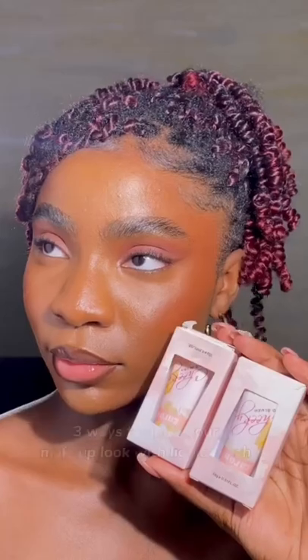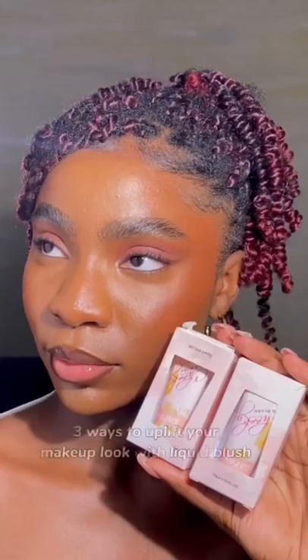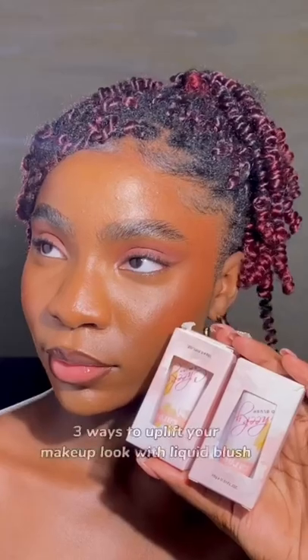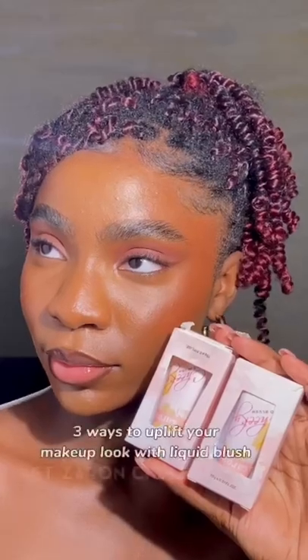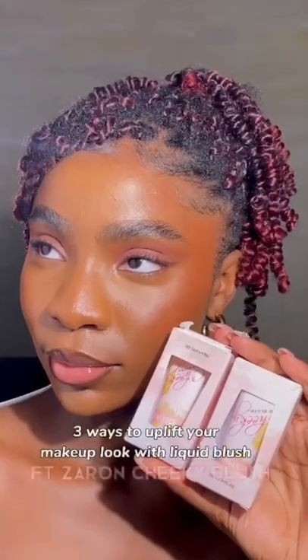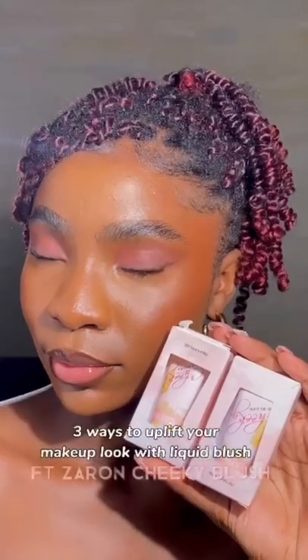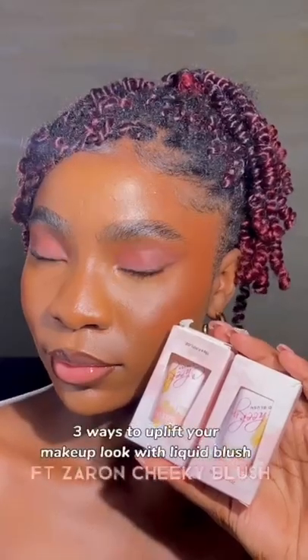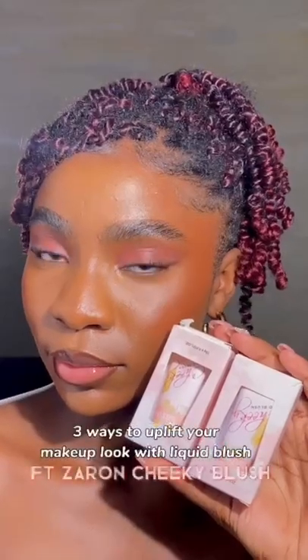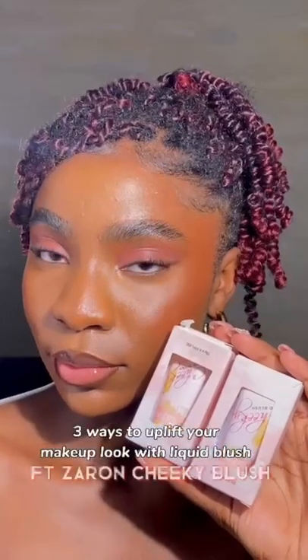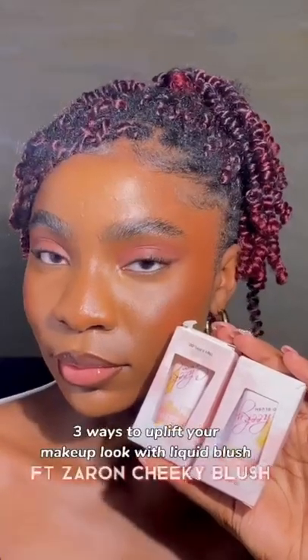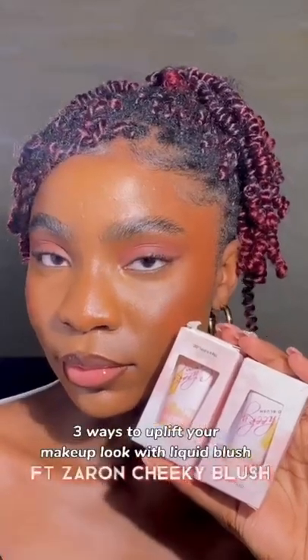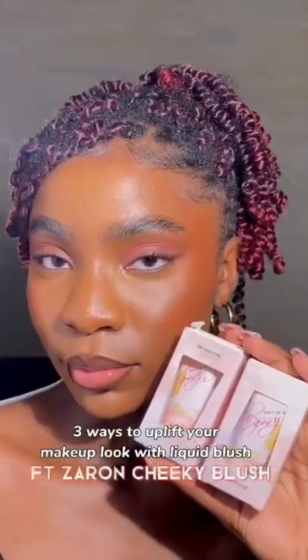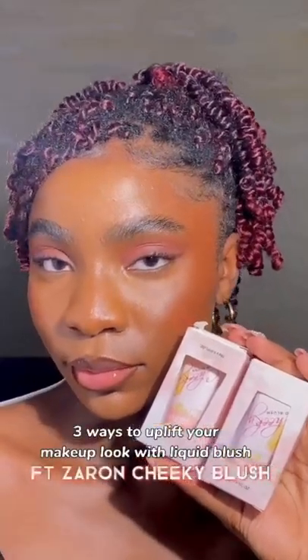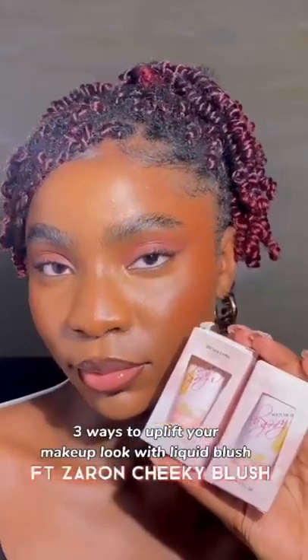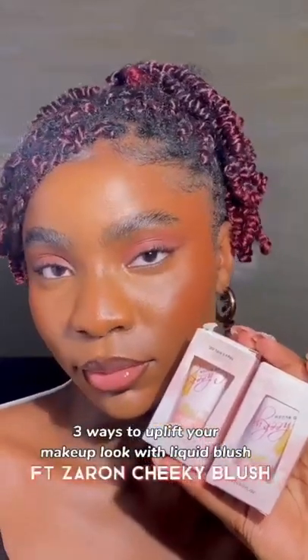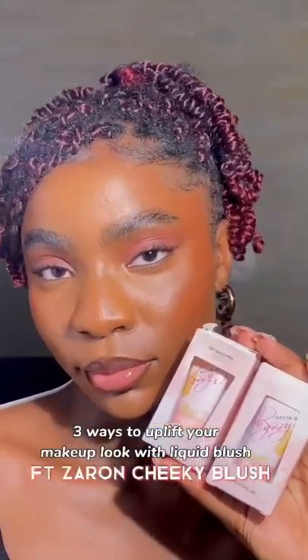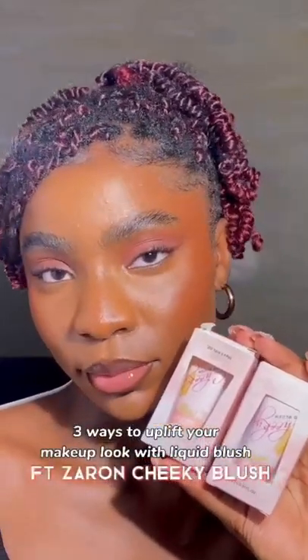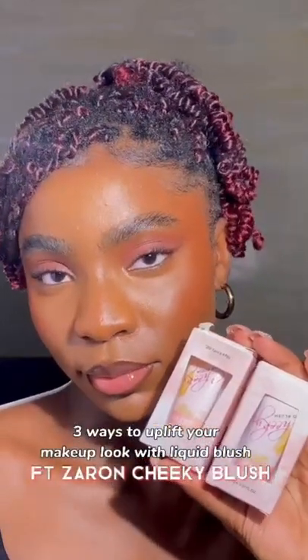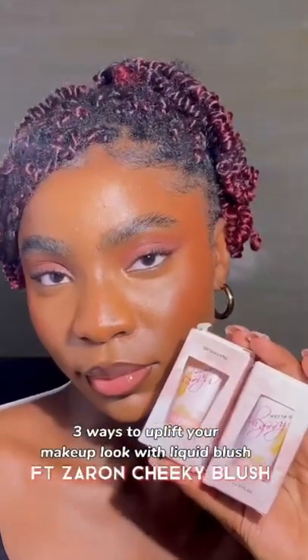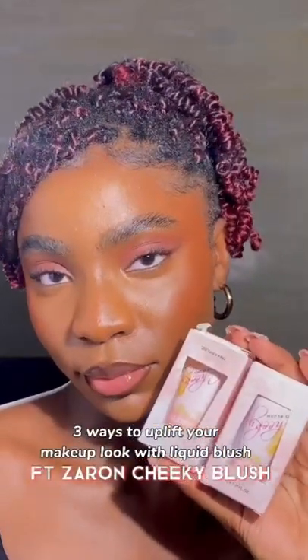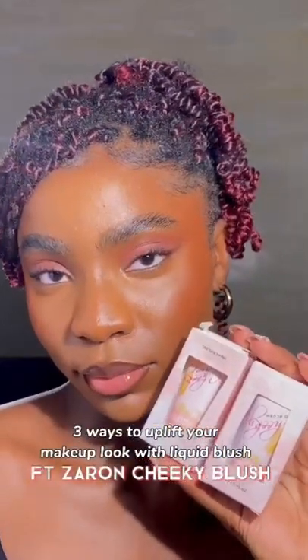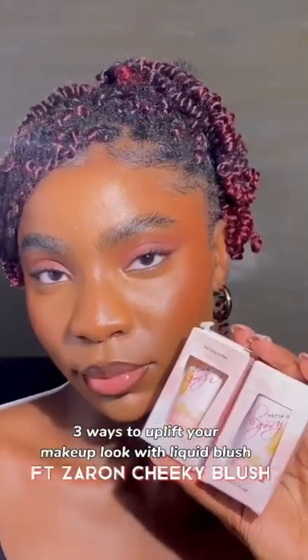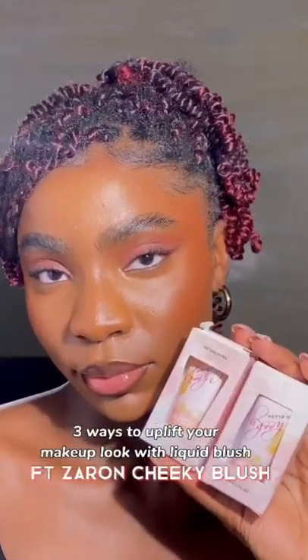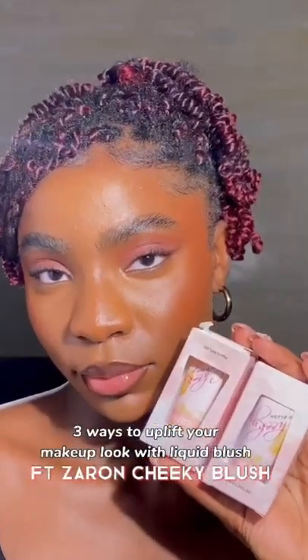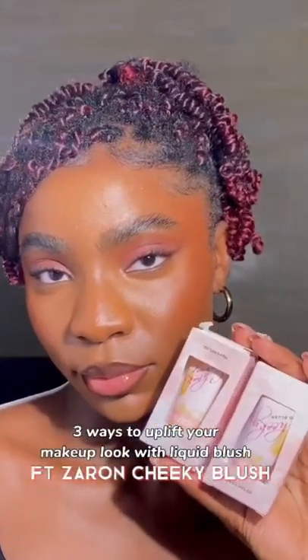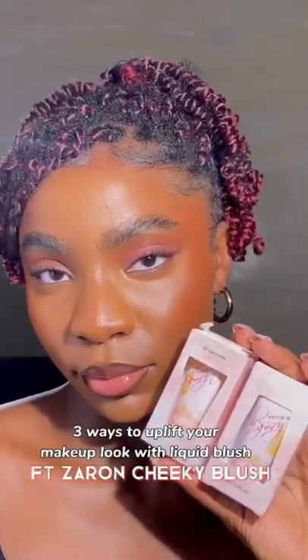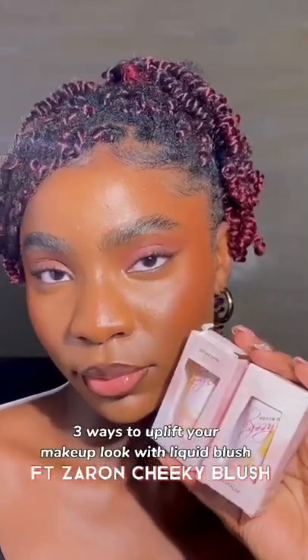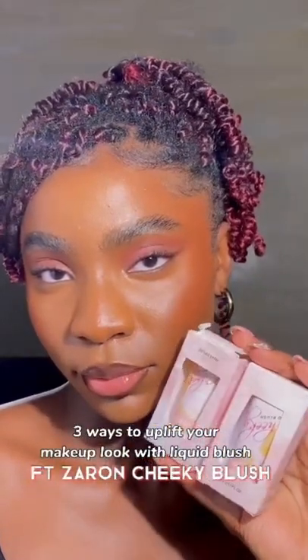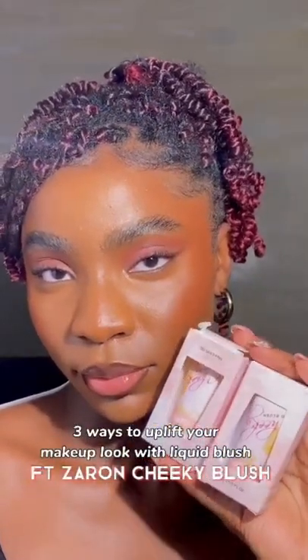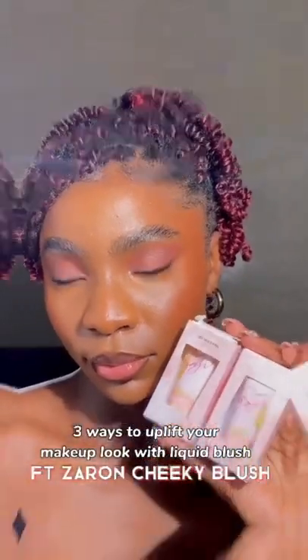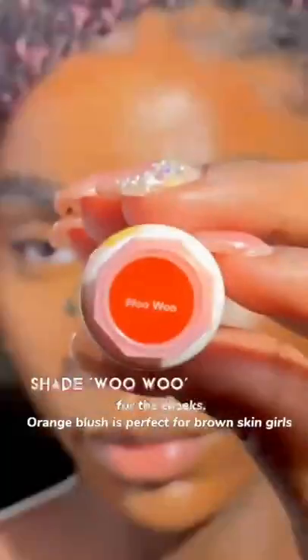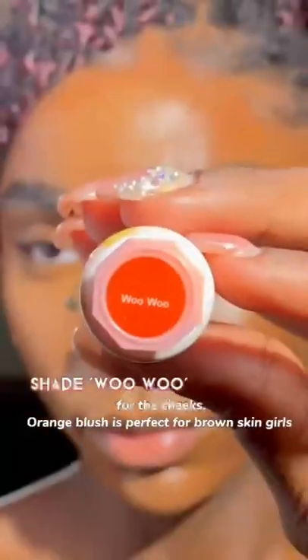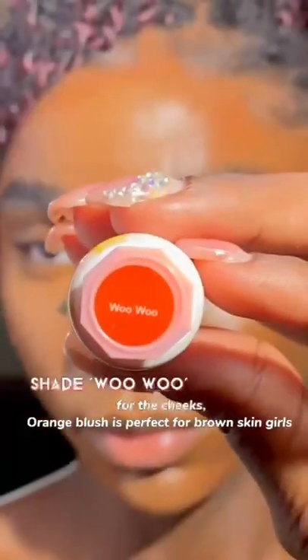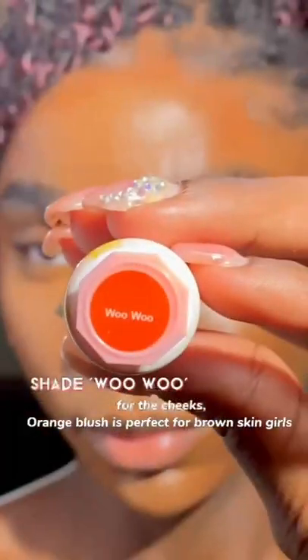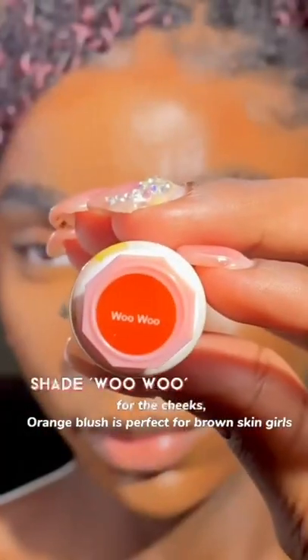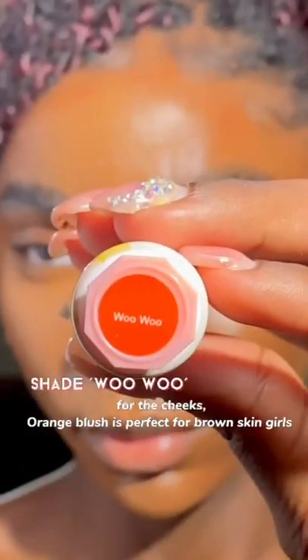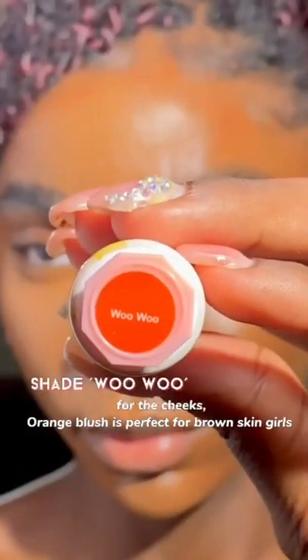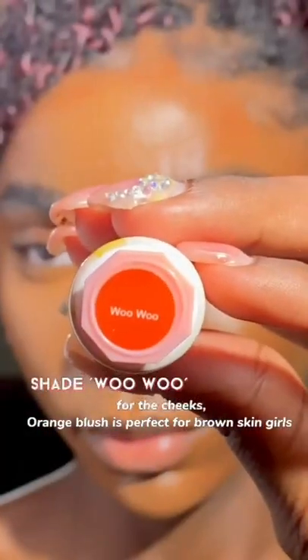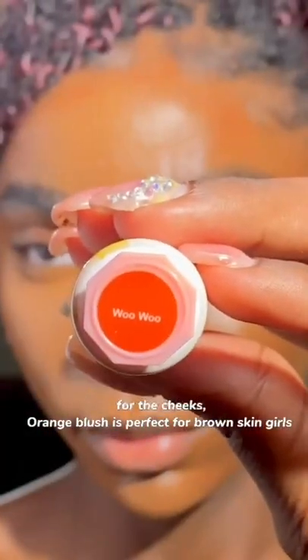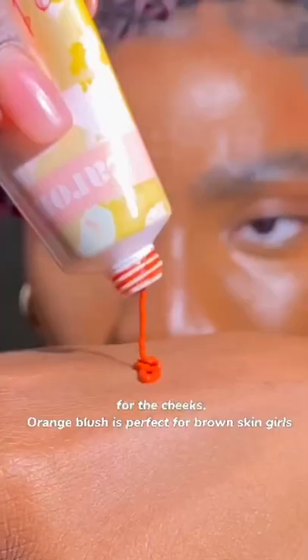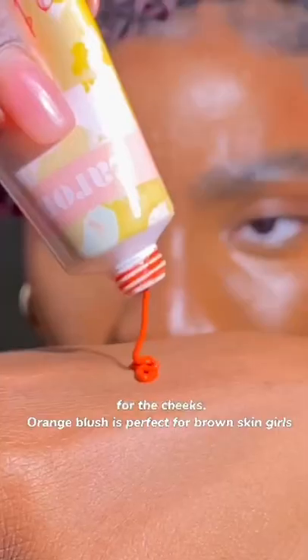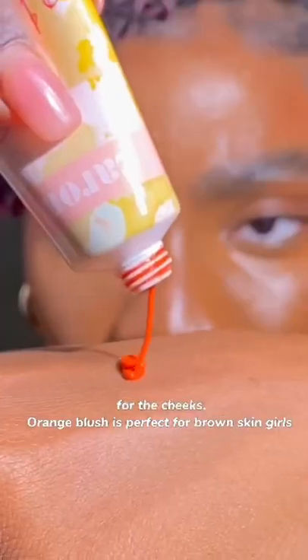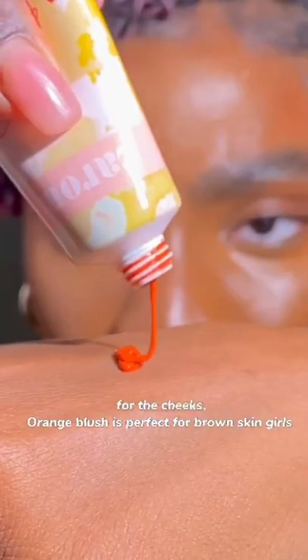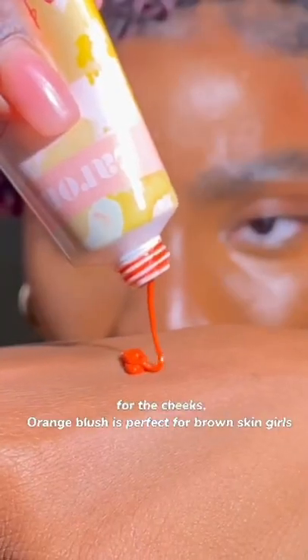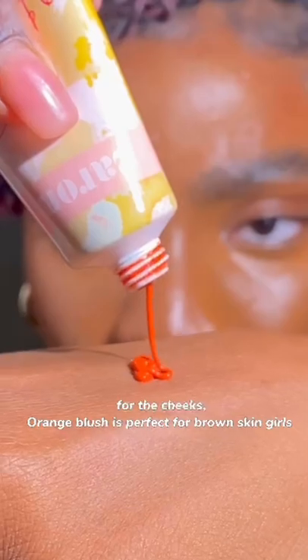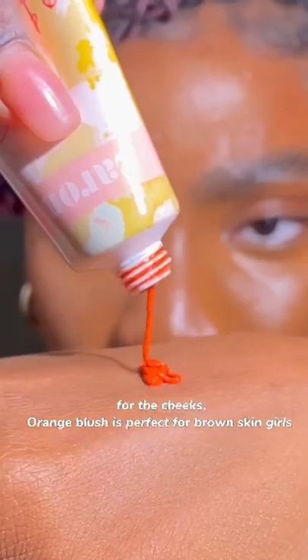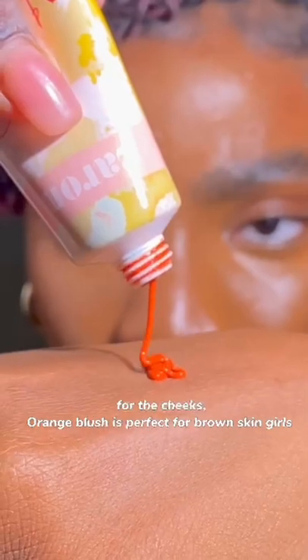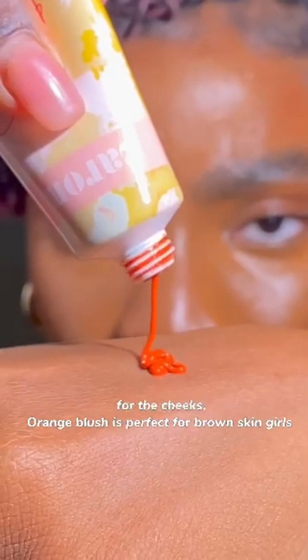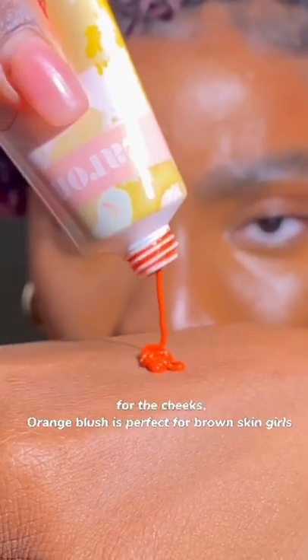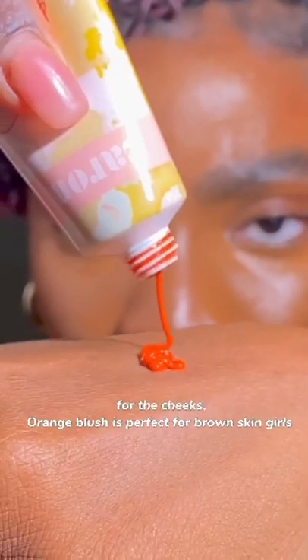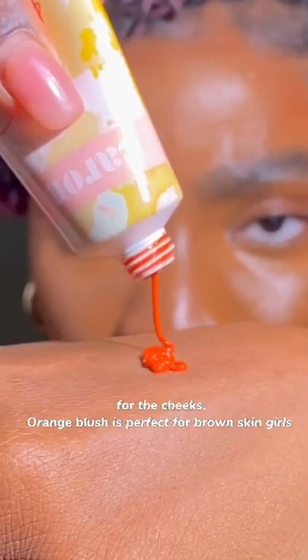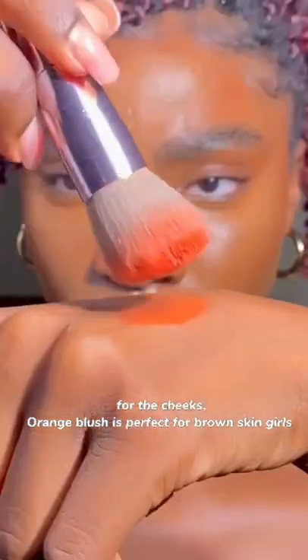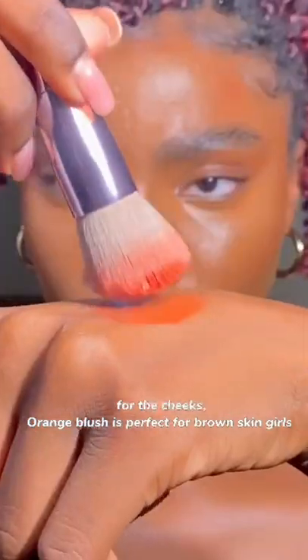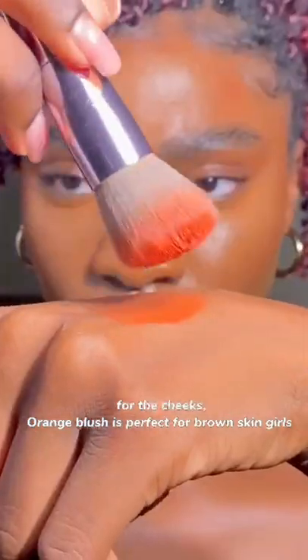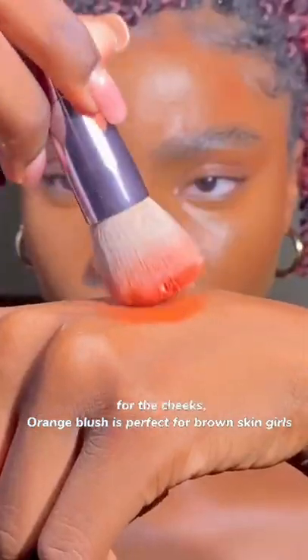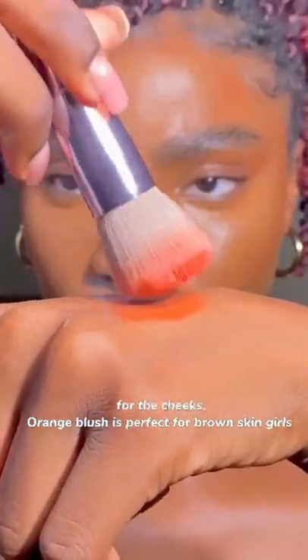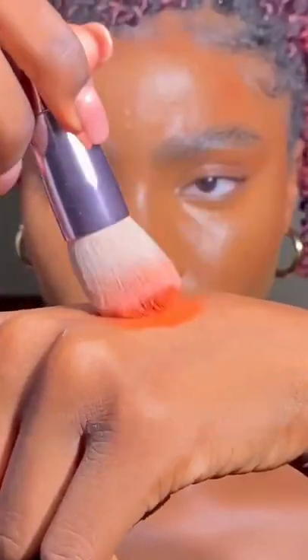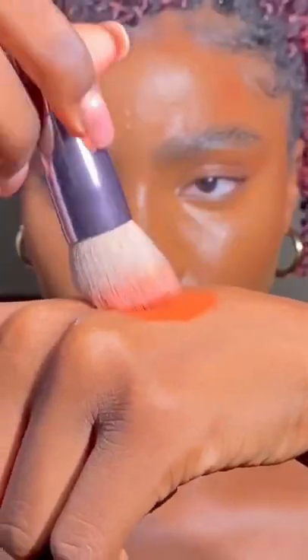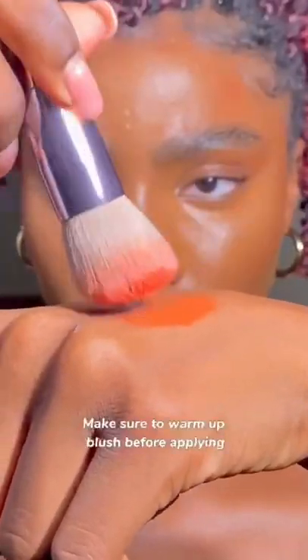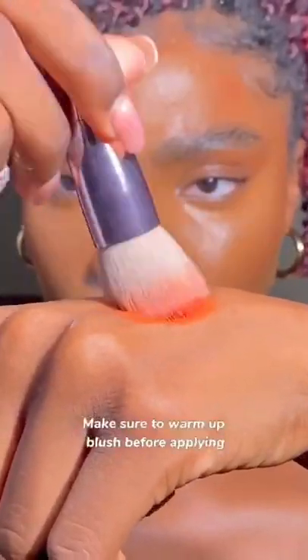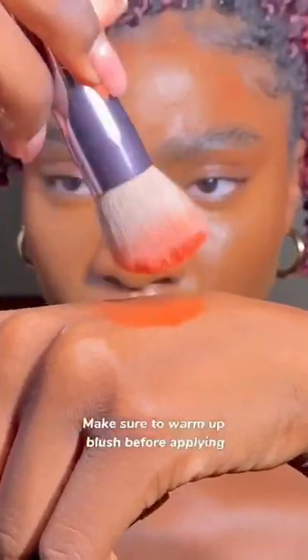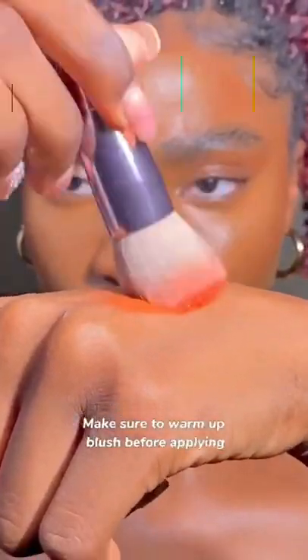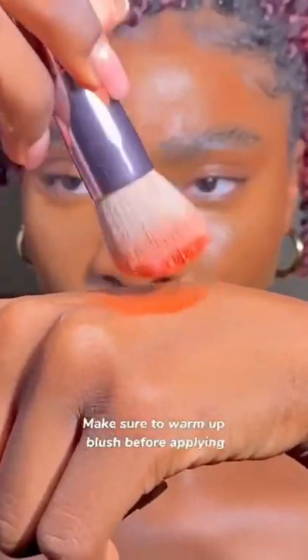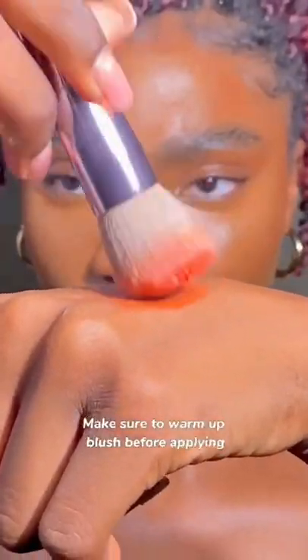3 Ways to Uplift Your Makeup Look with Liquid Blush. For the cheeks, orange blush is perfect for brown skin girls.